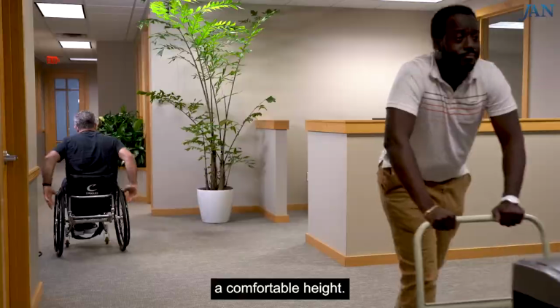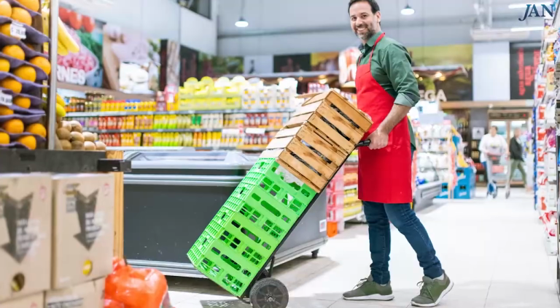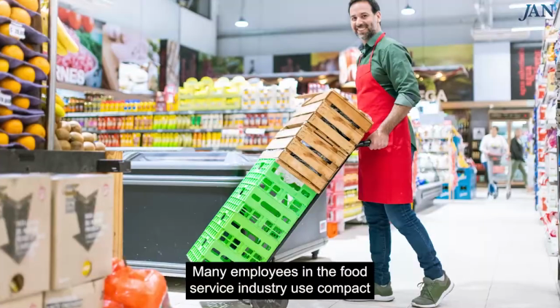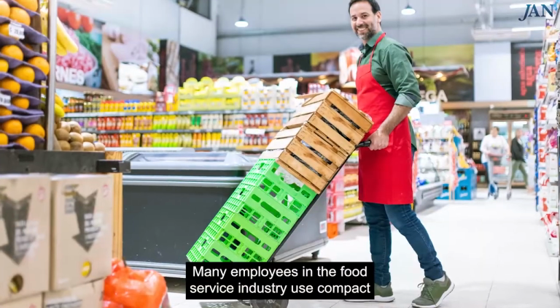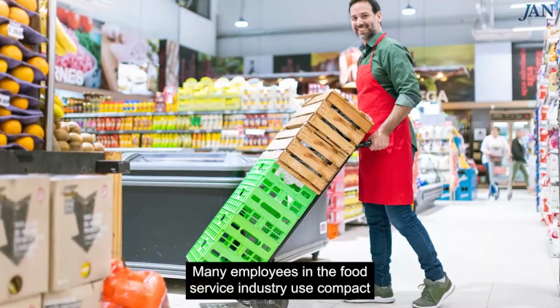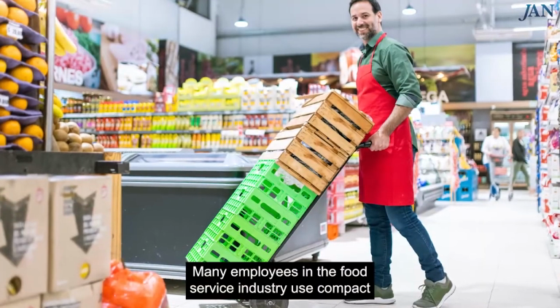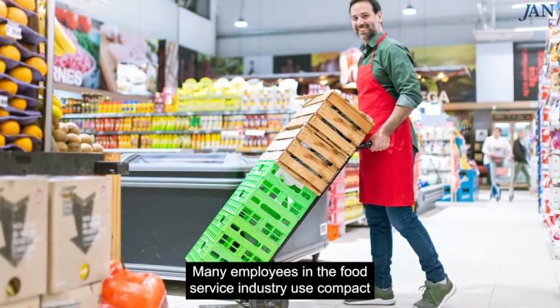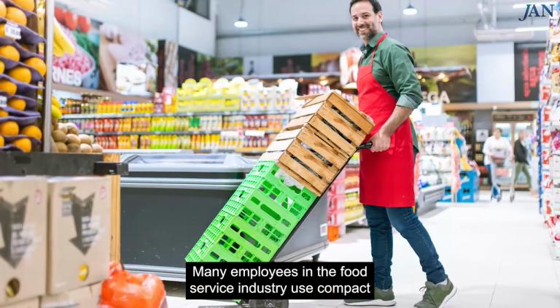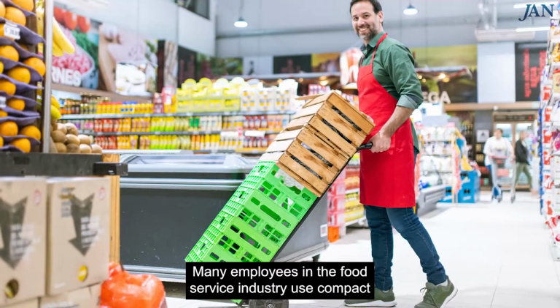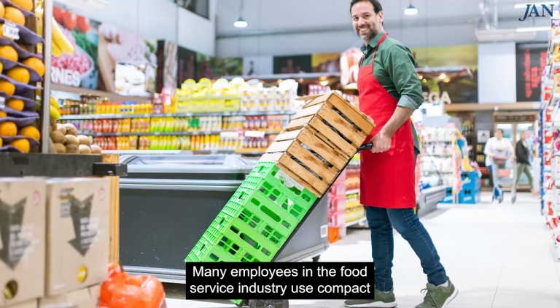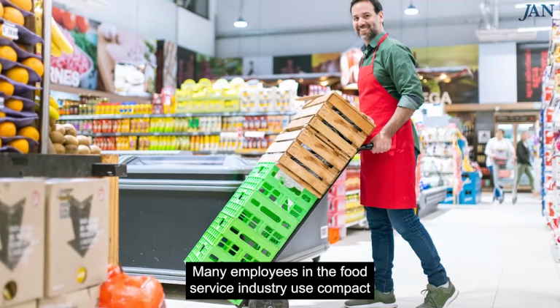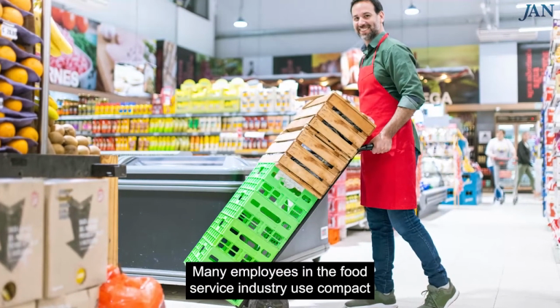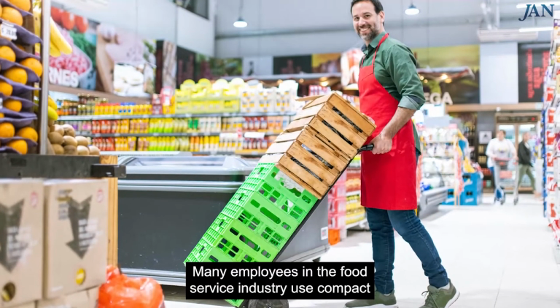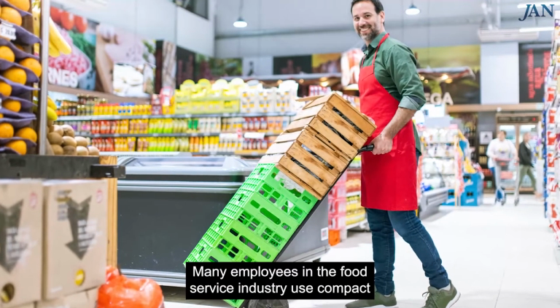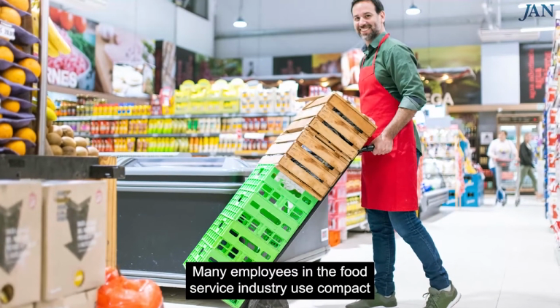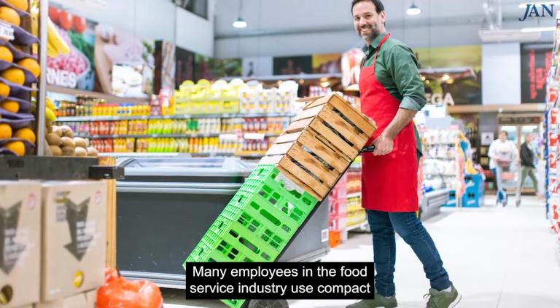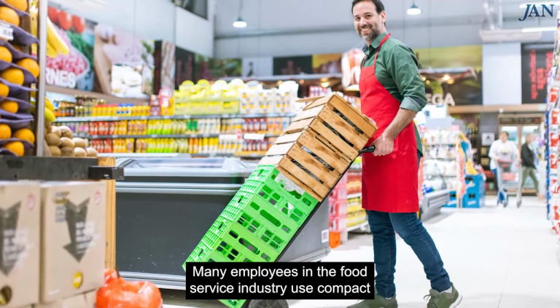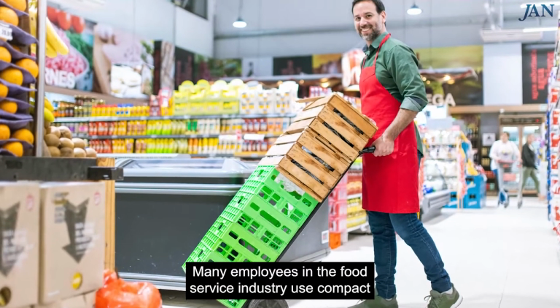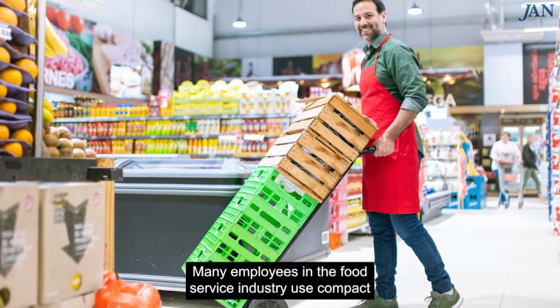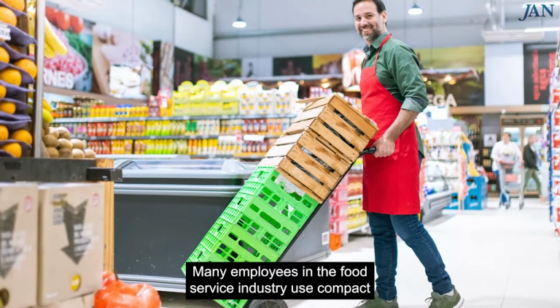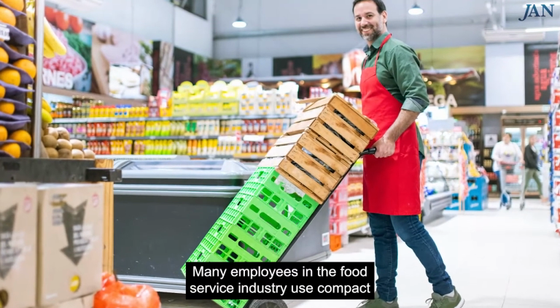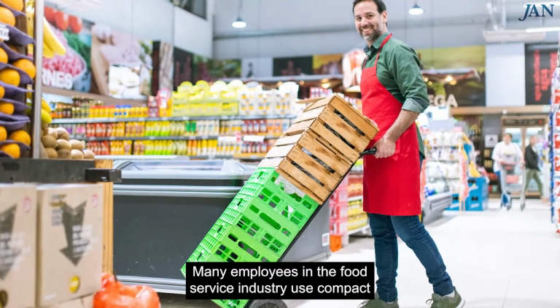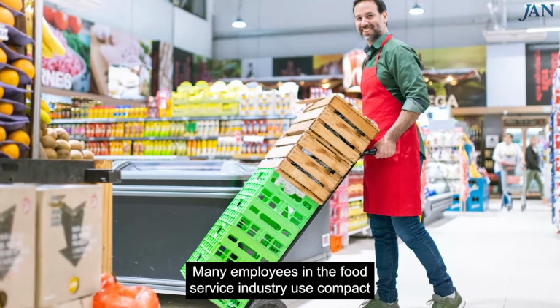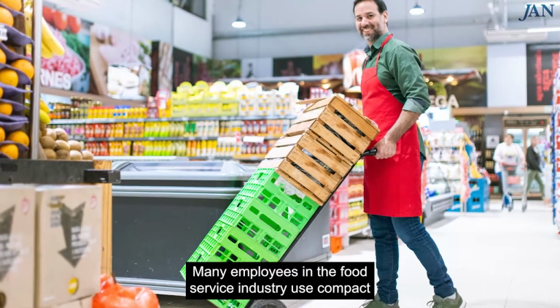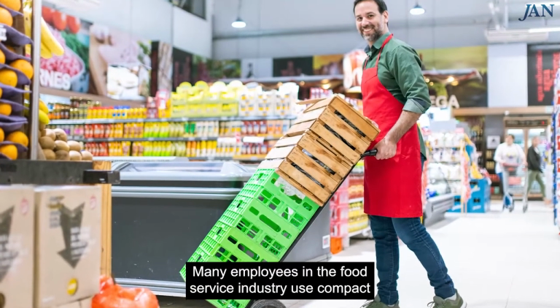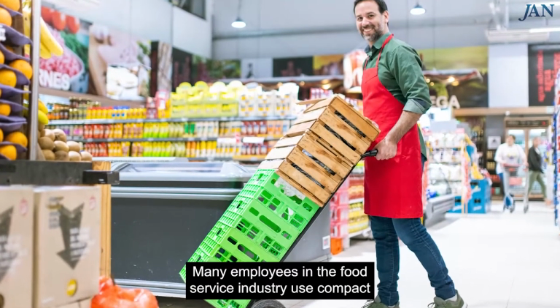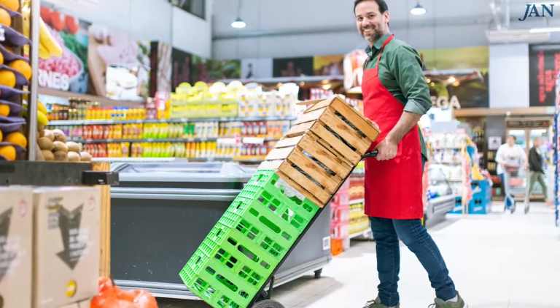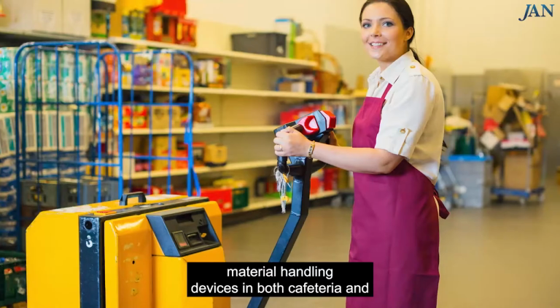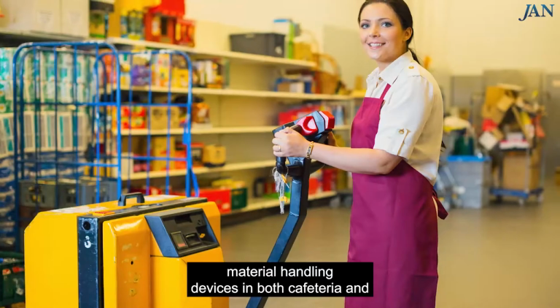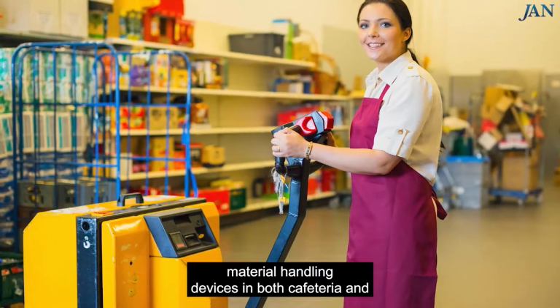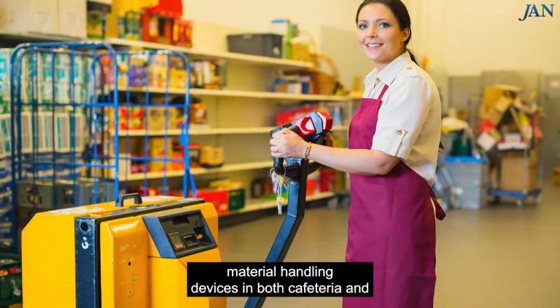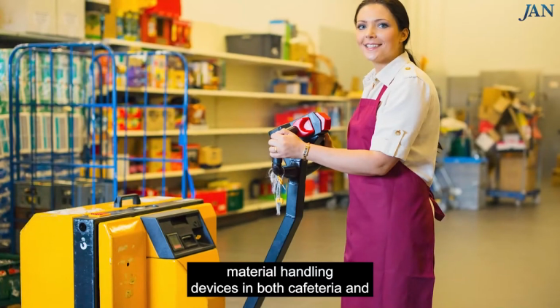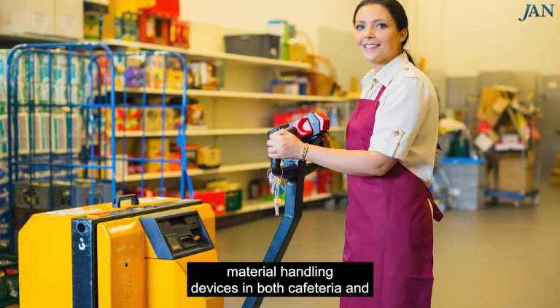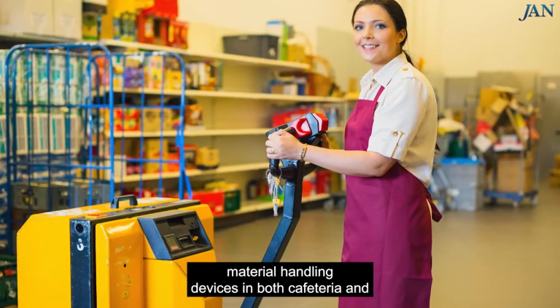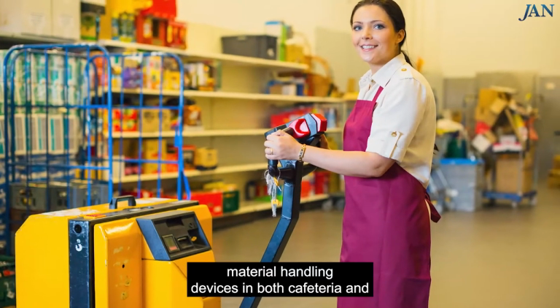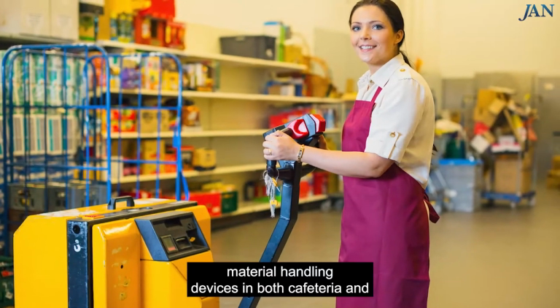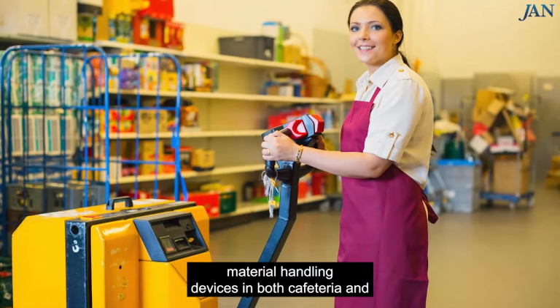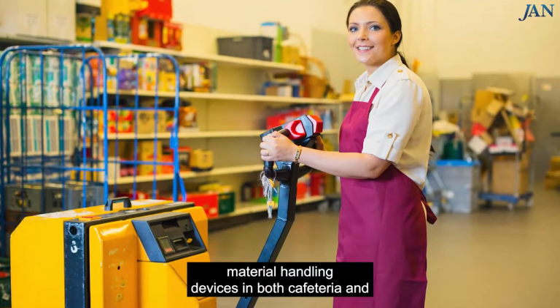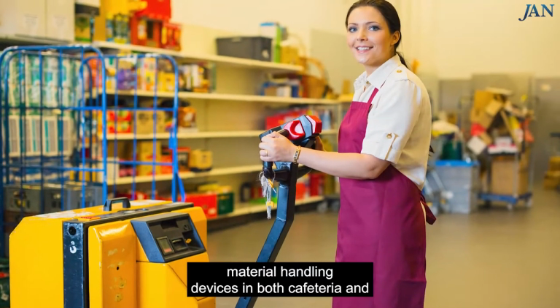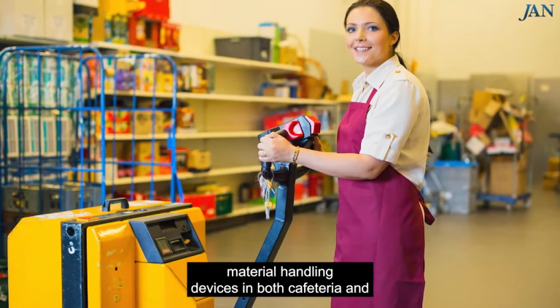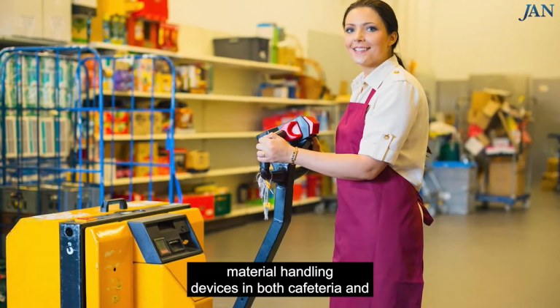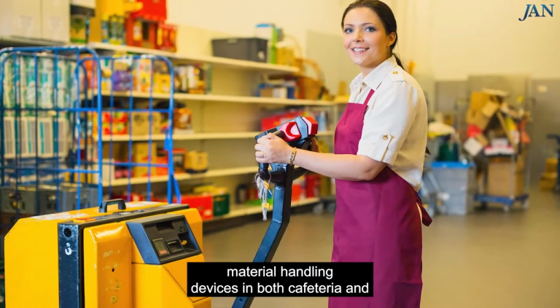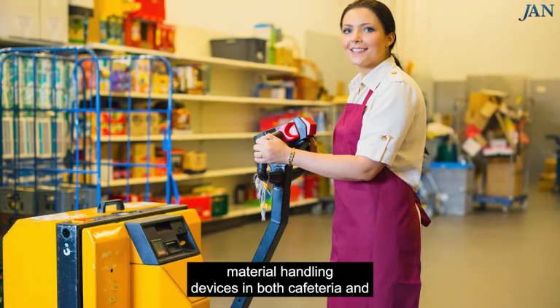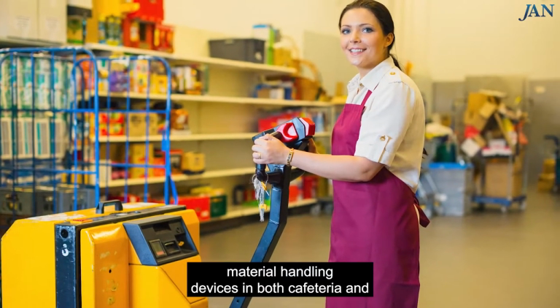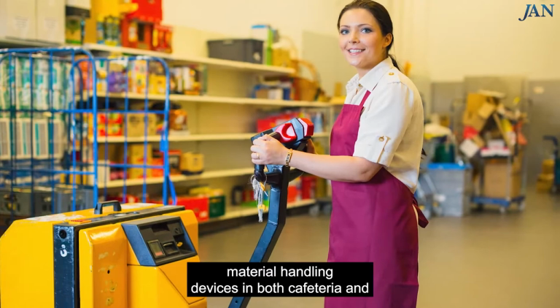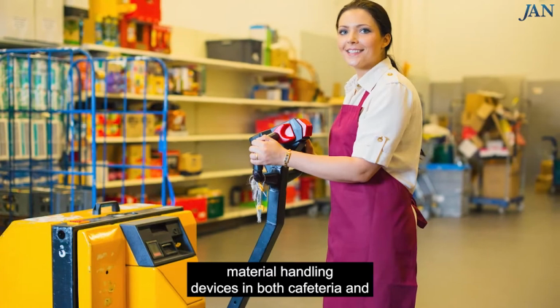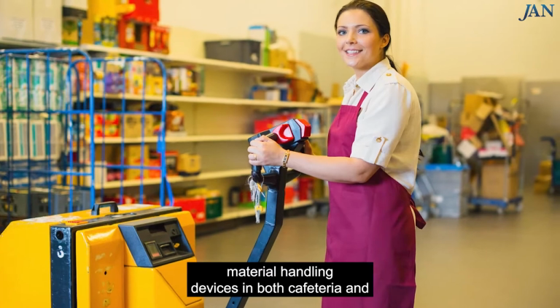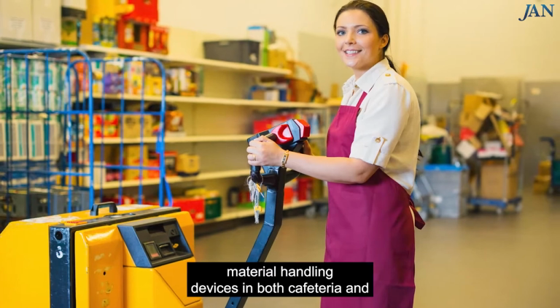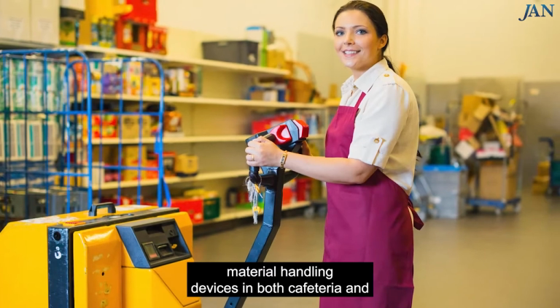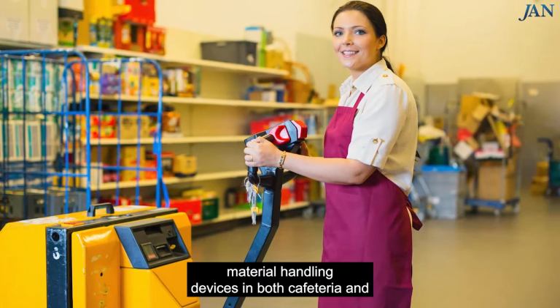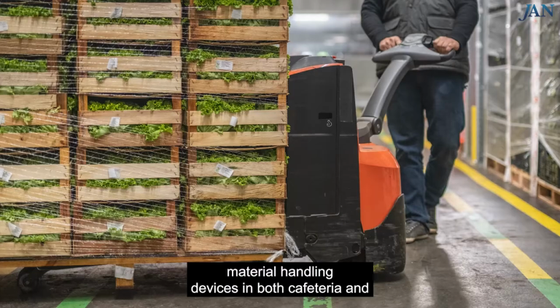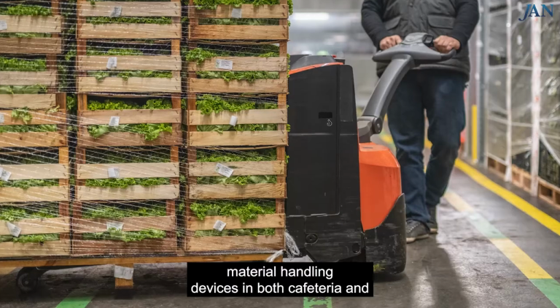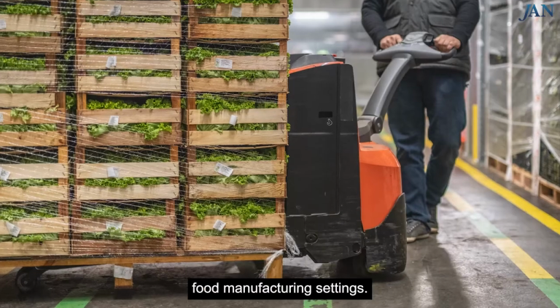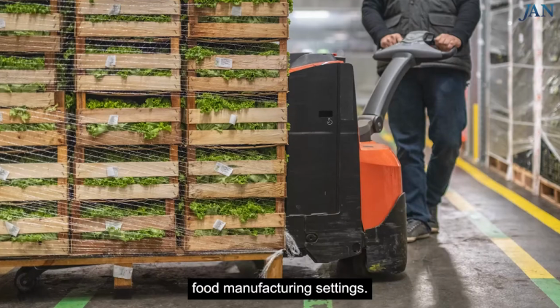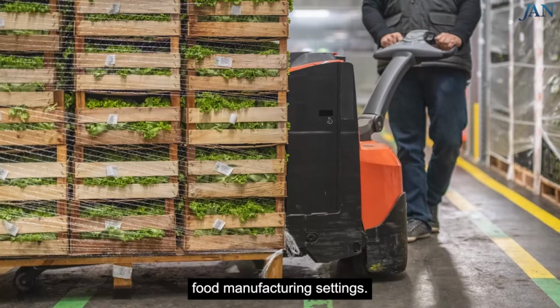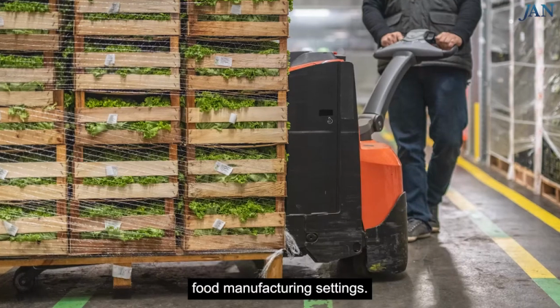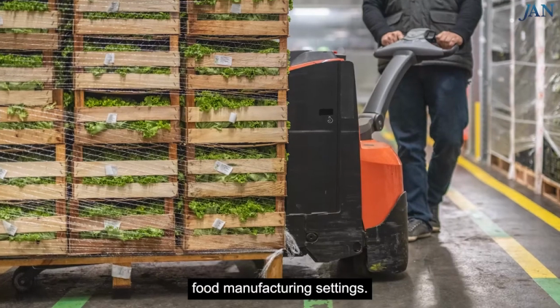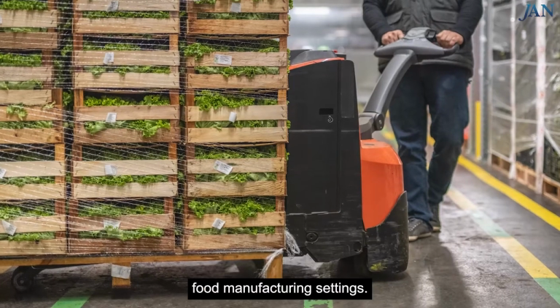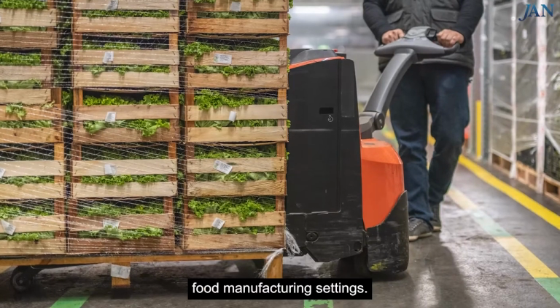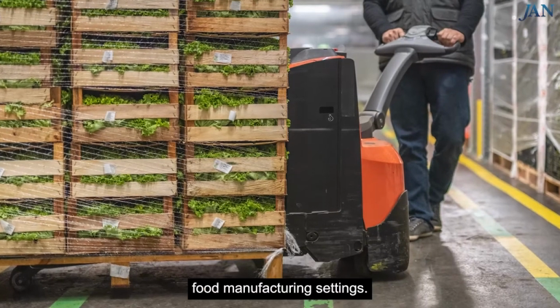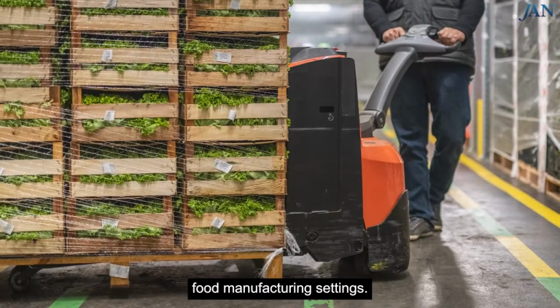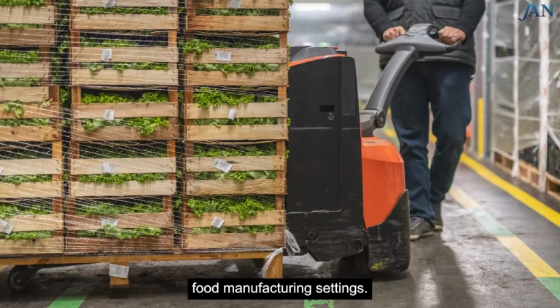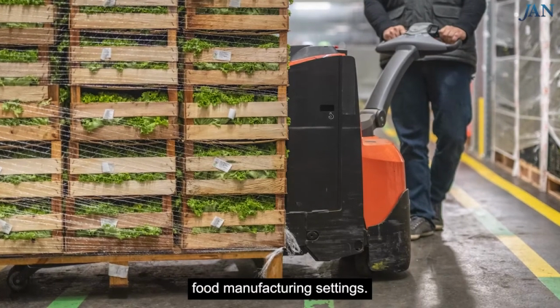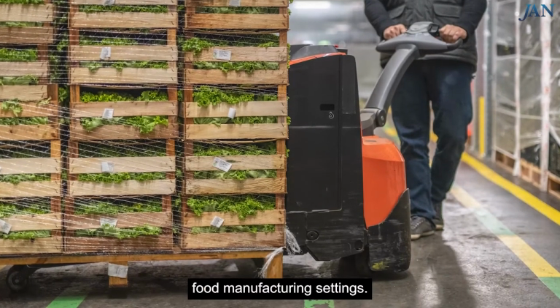Many employees in the food service industry use compact material handling devices in both cafeteria and food manufacturing settings.